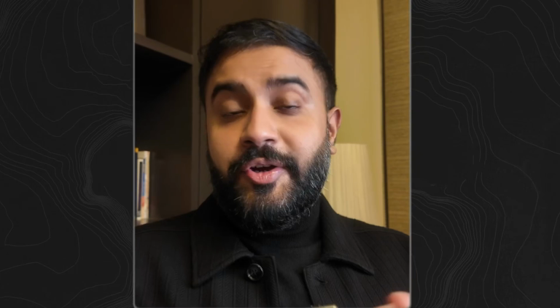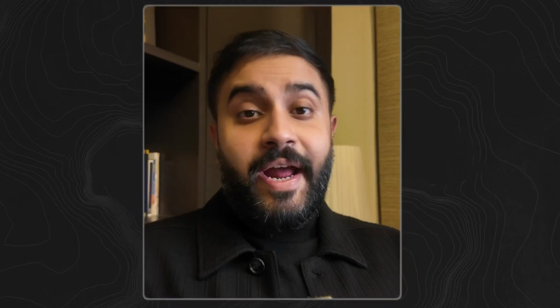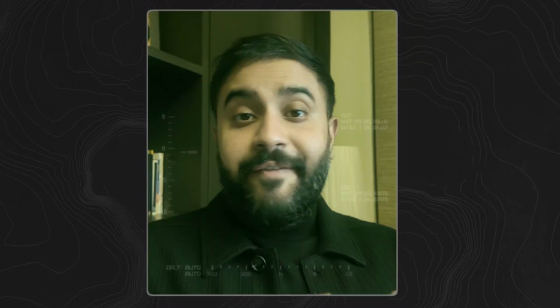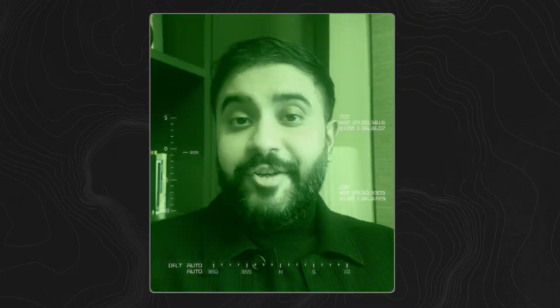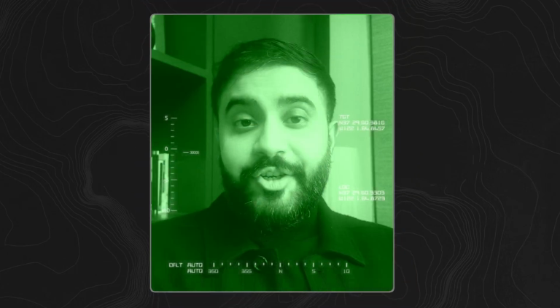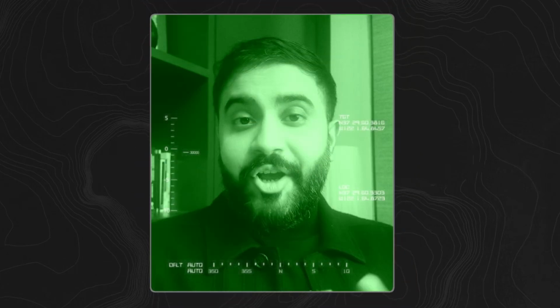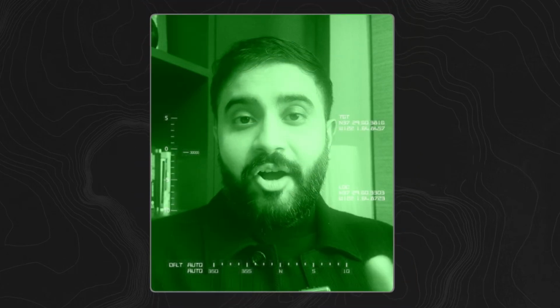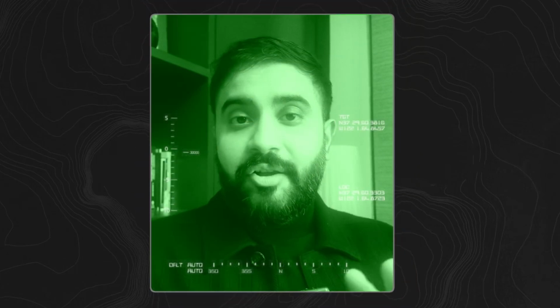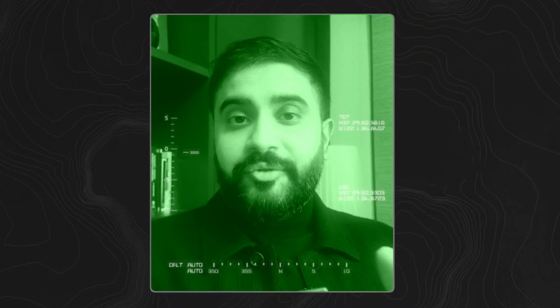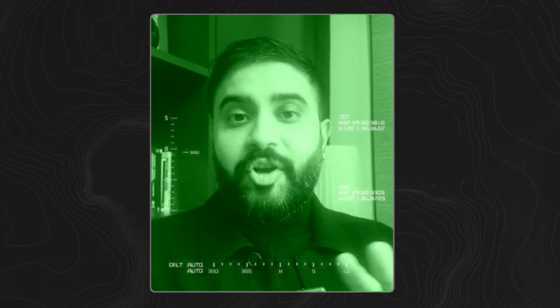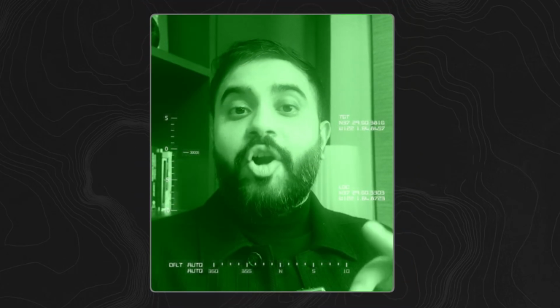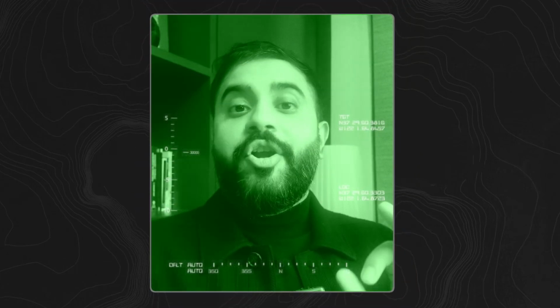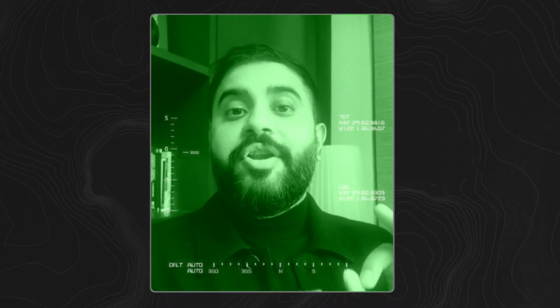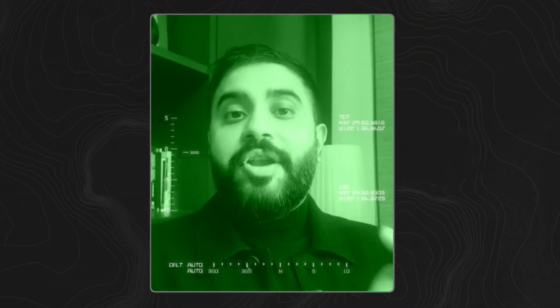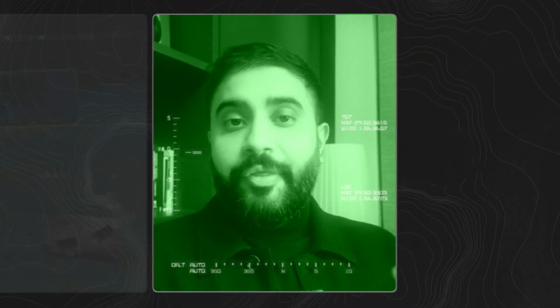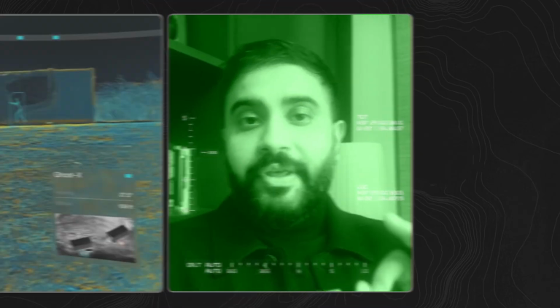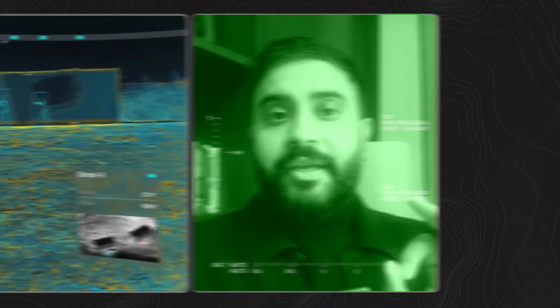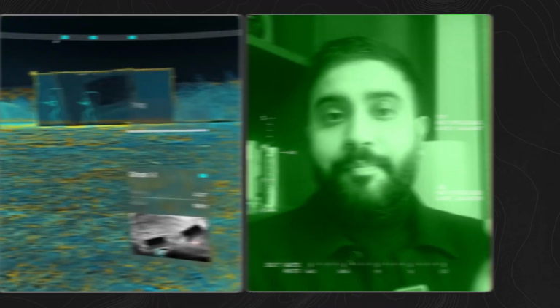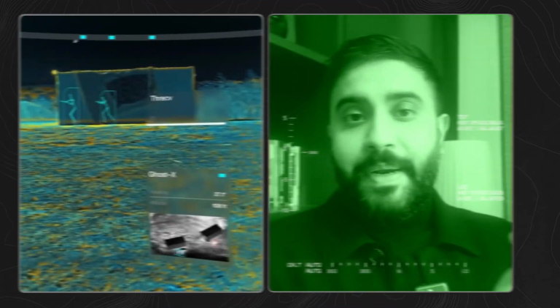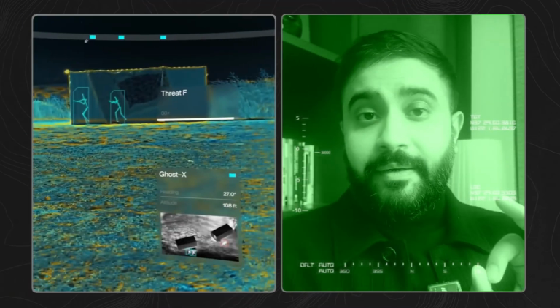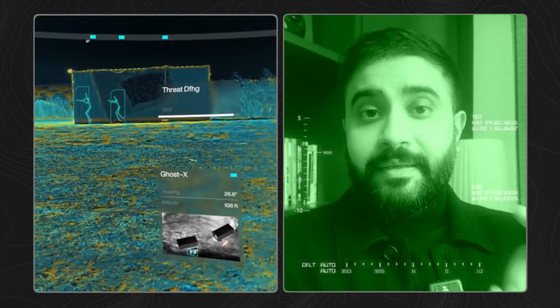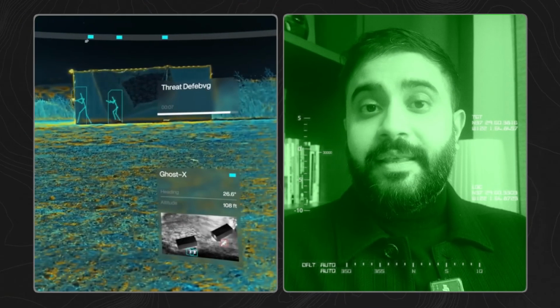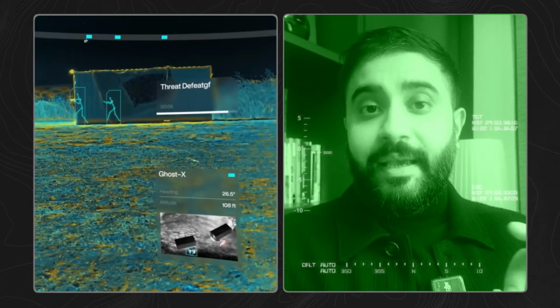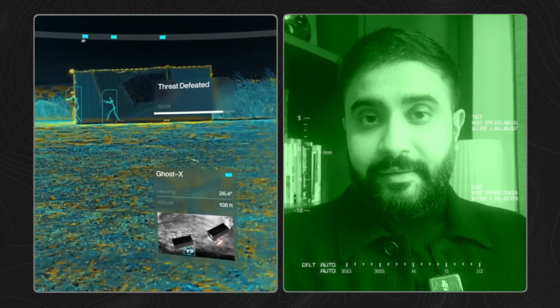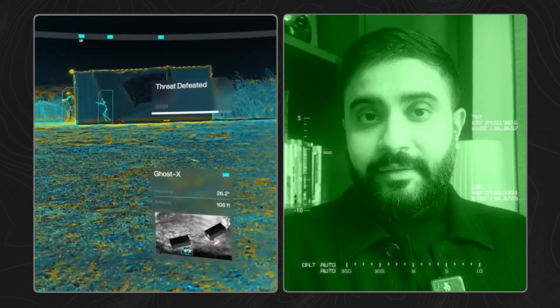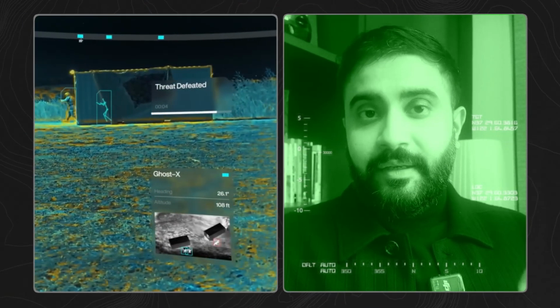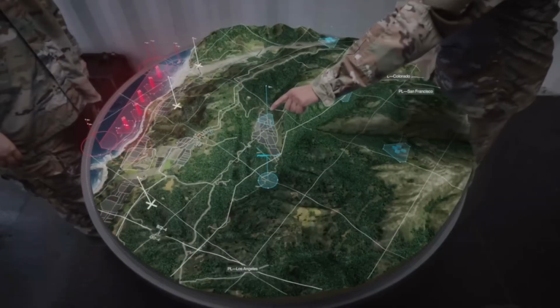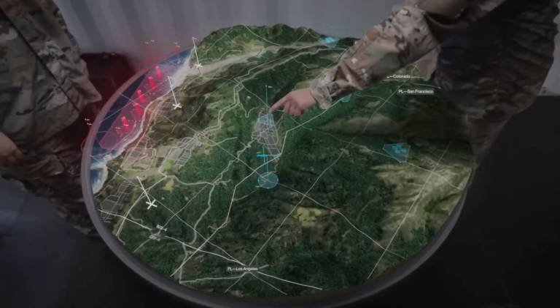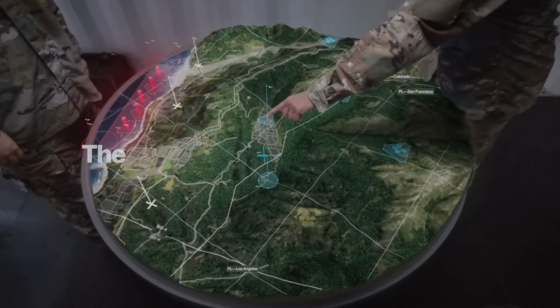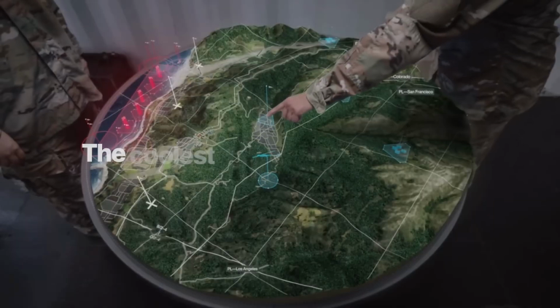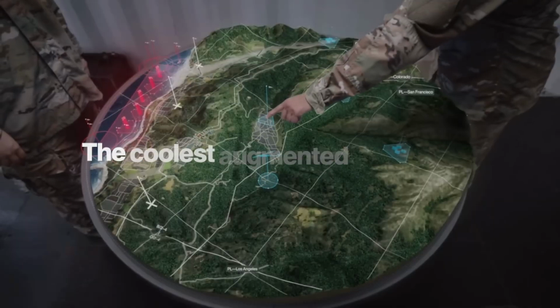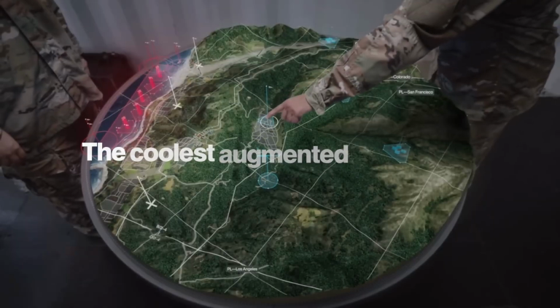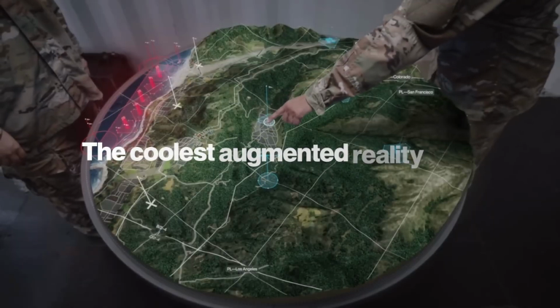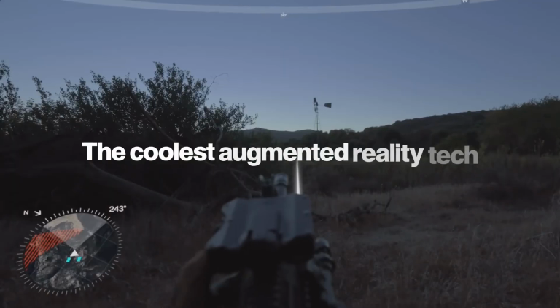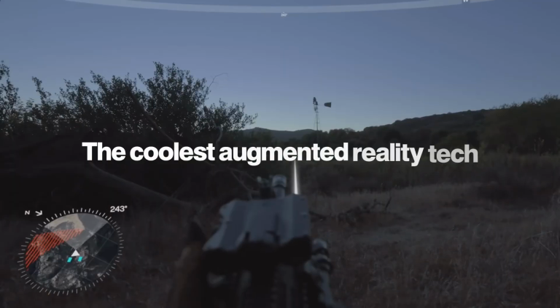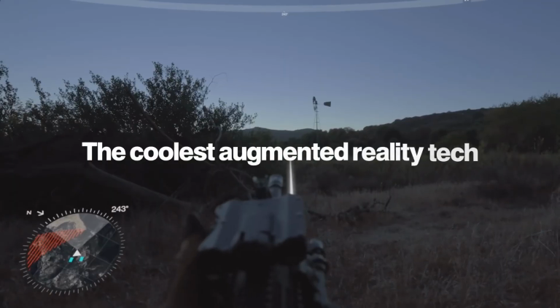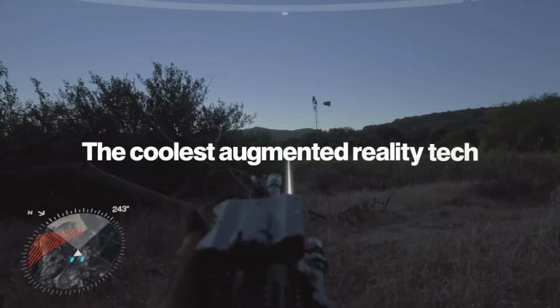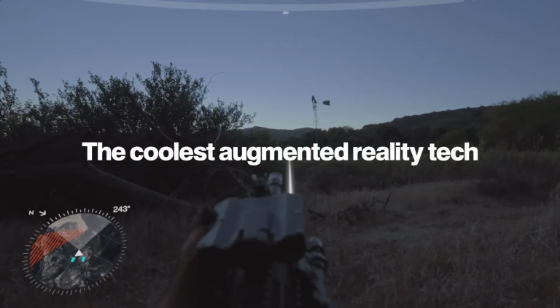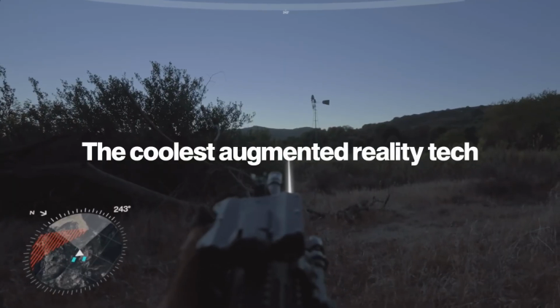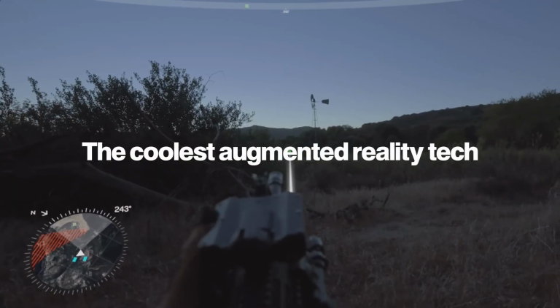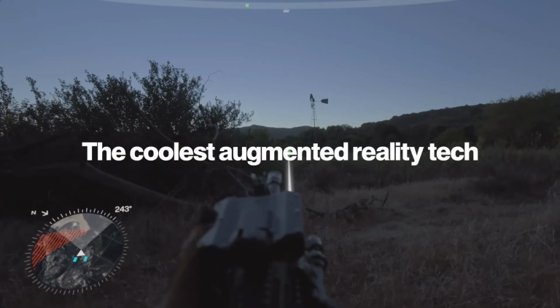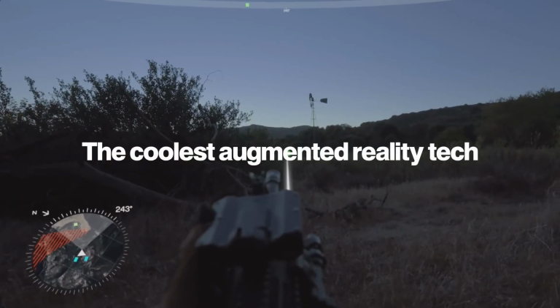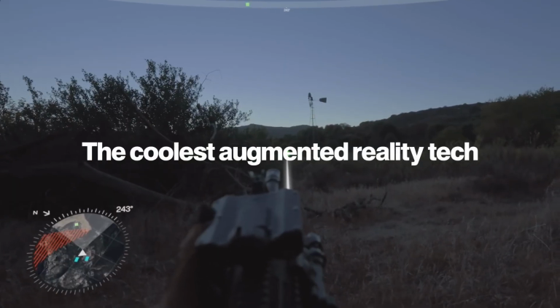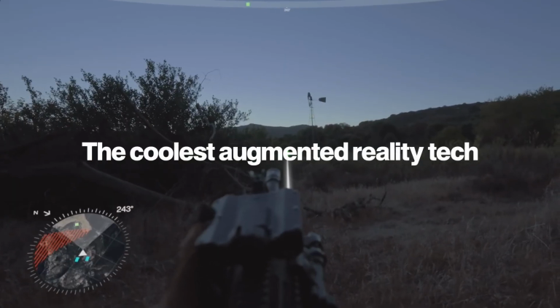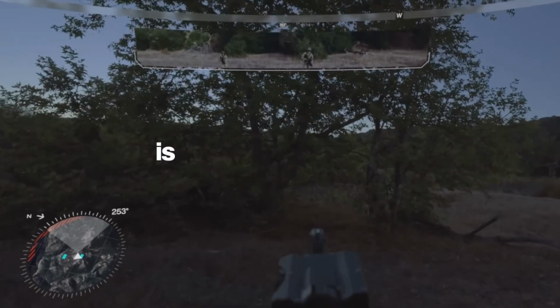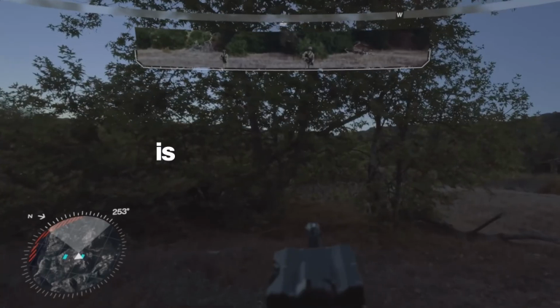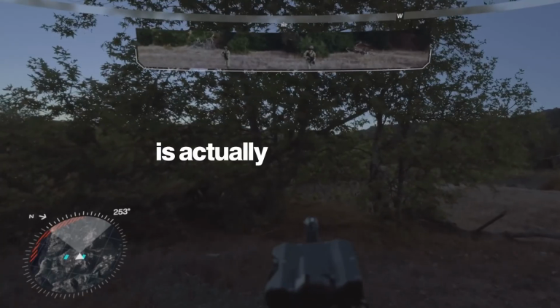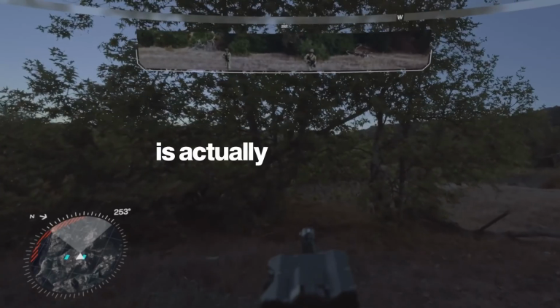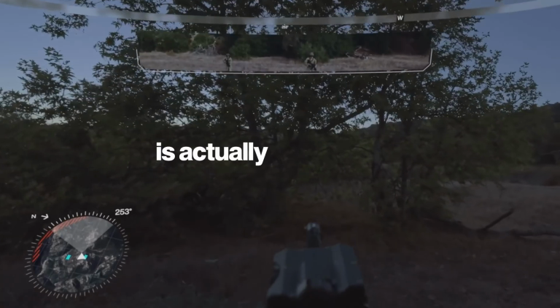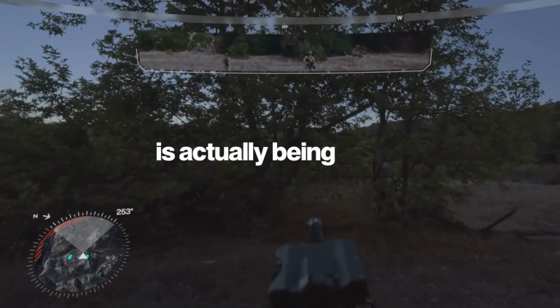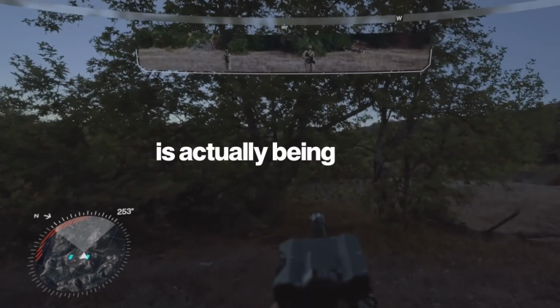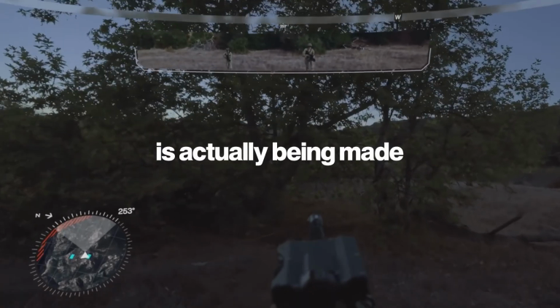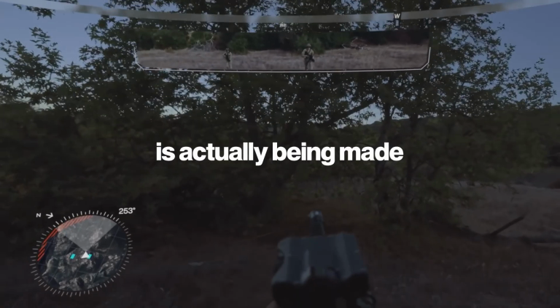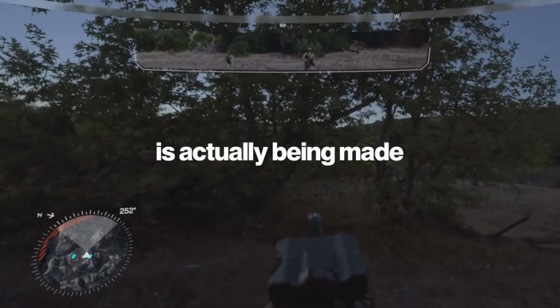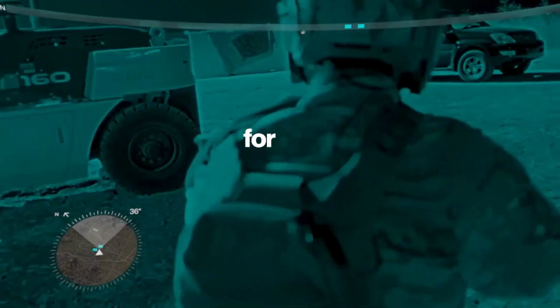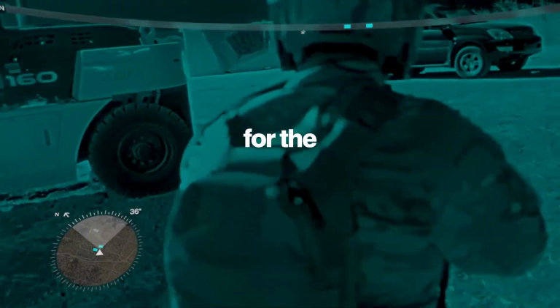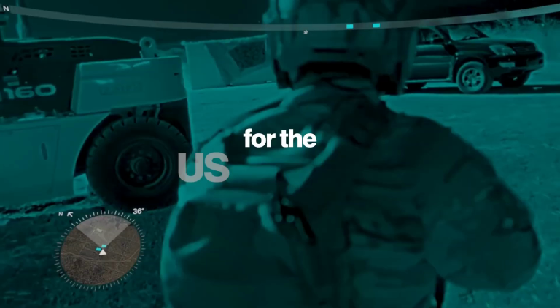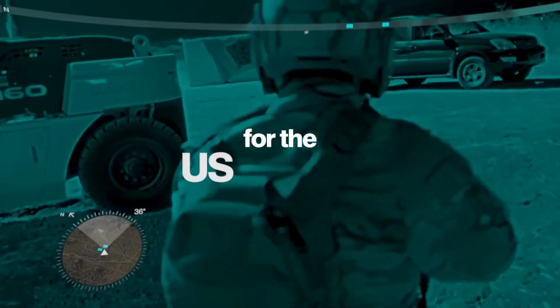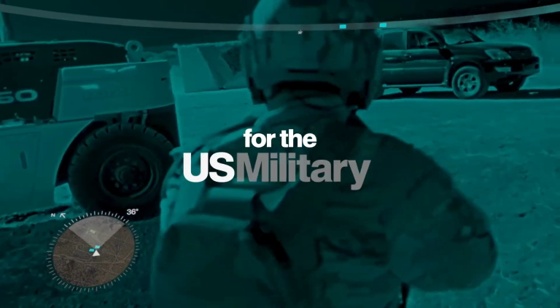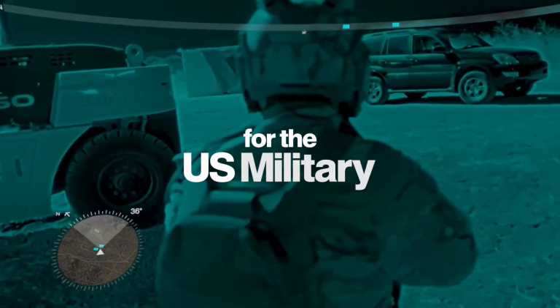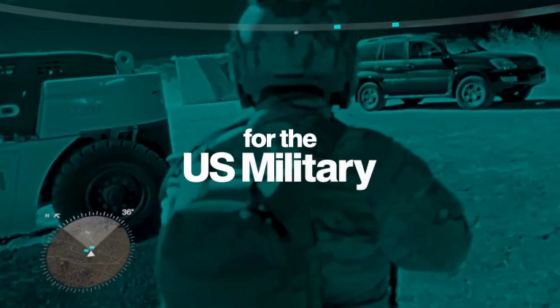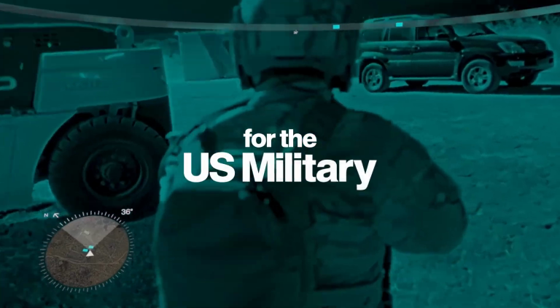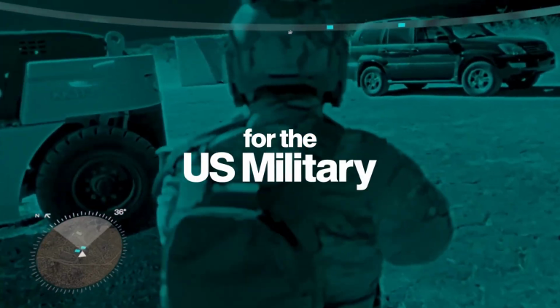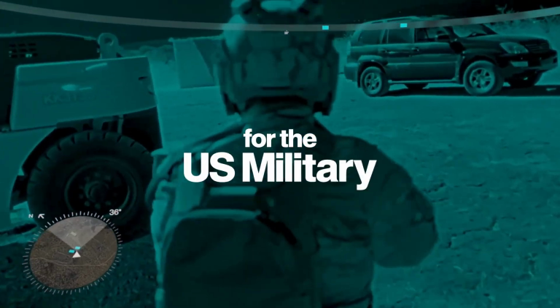Your night vision goggles are nothing compared to this. The coolest augmented reality tech is actually being made for the U.S. military.